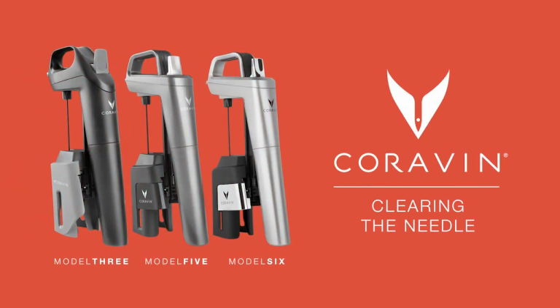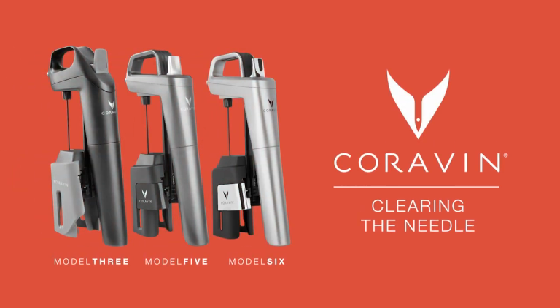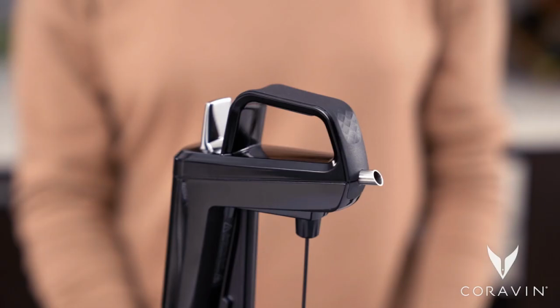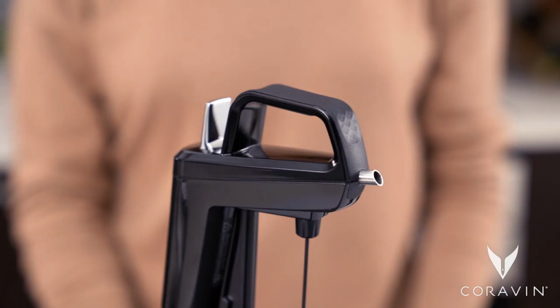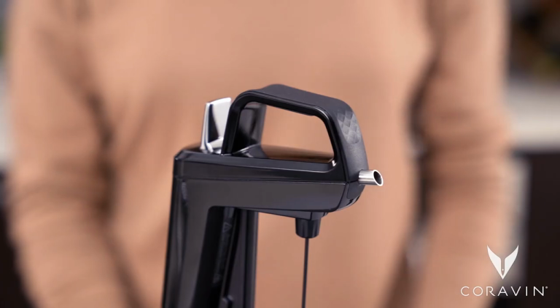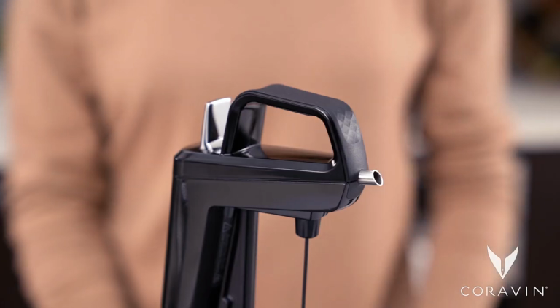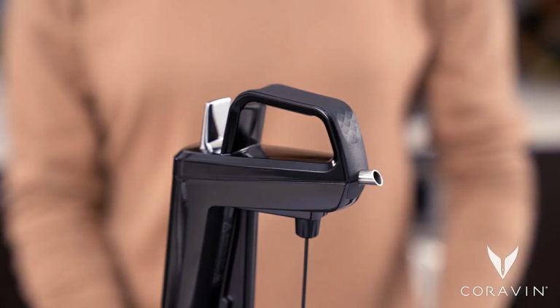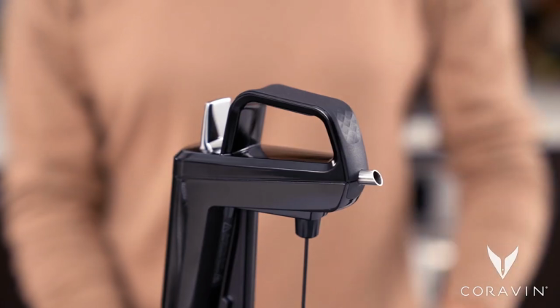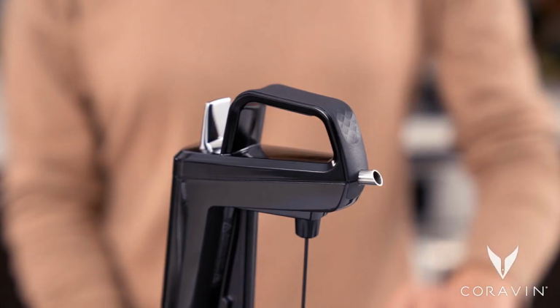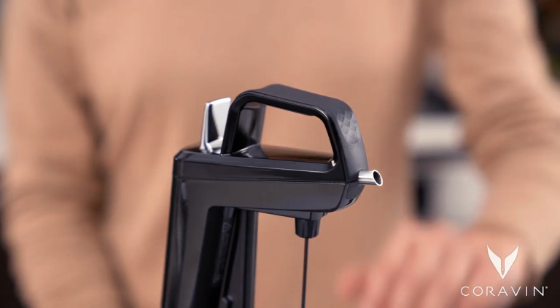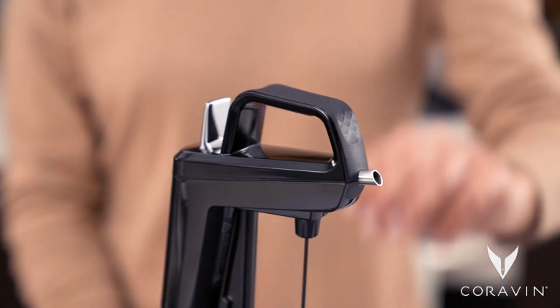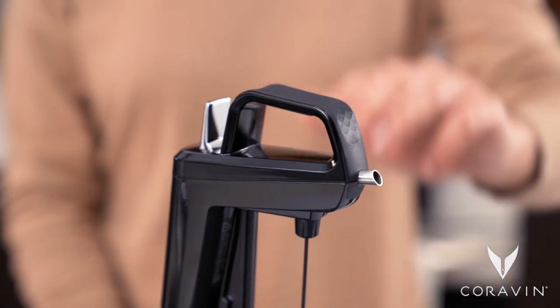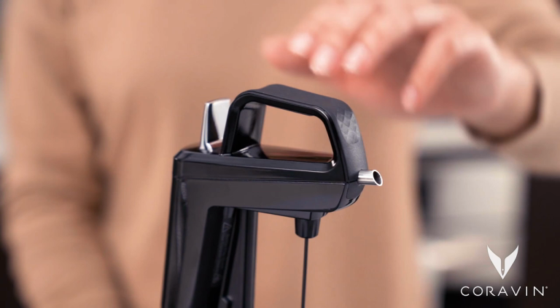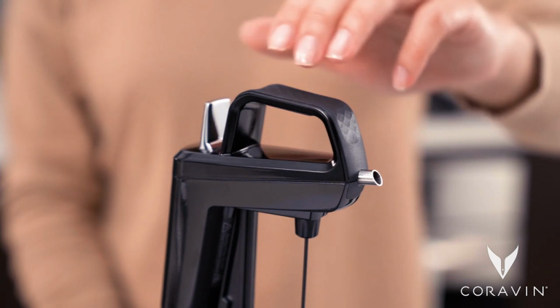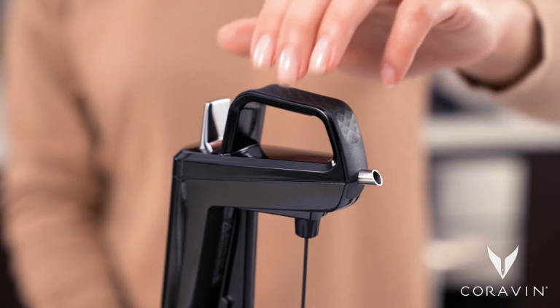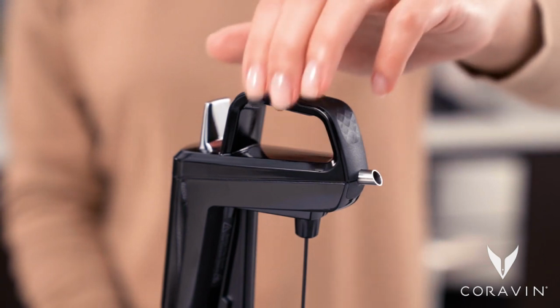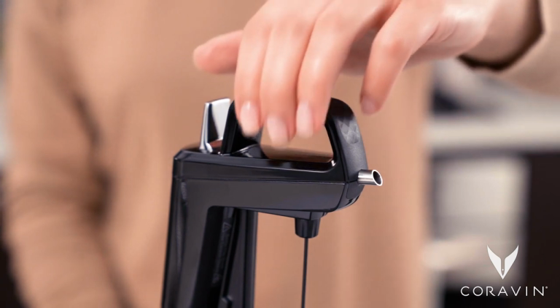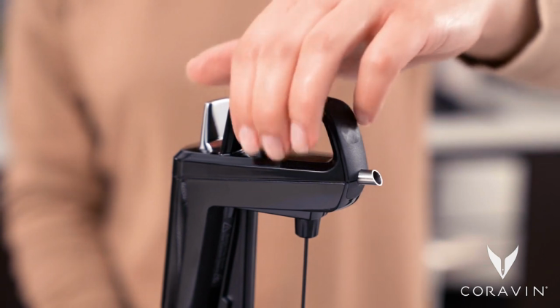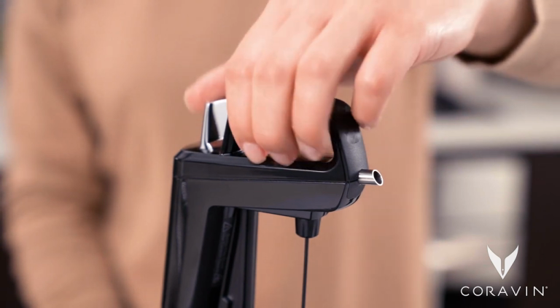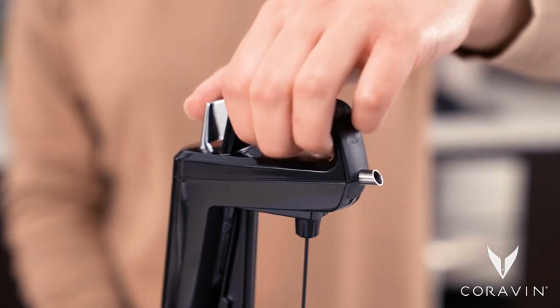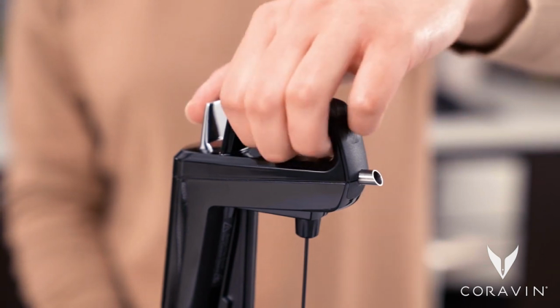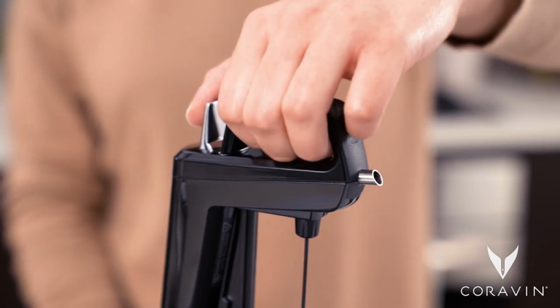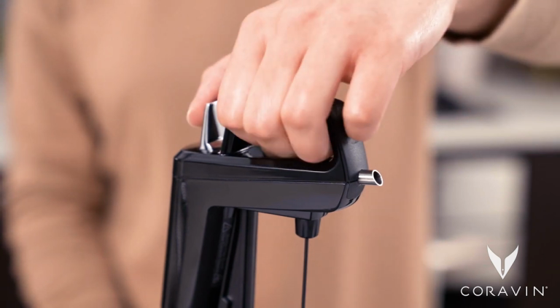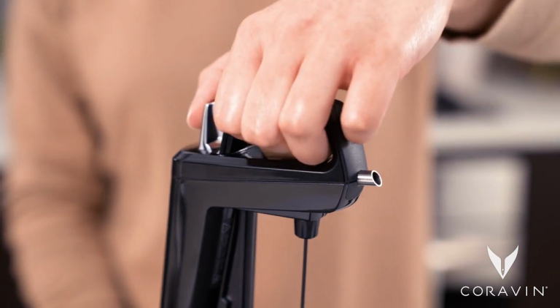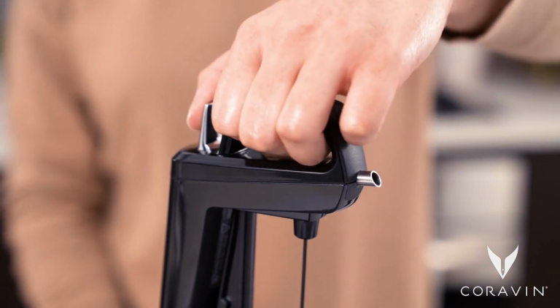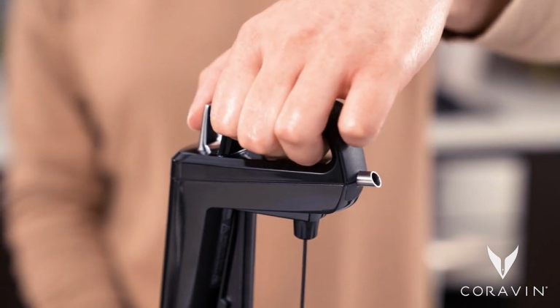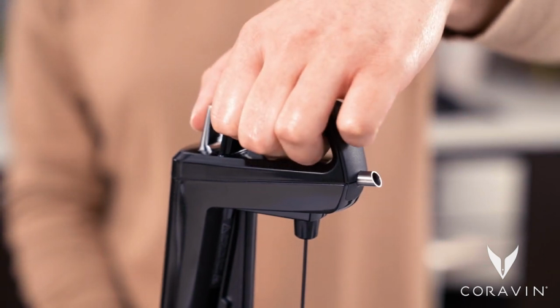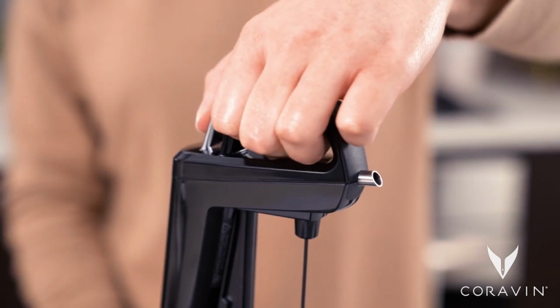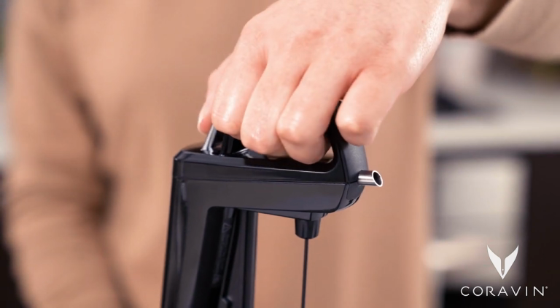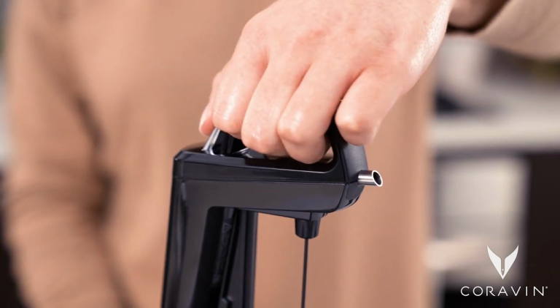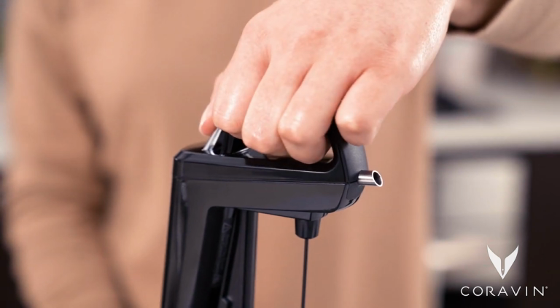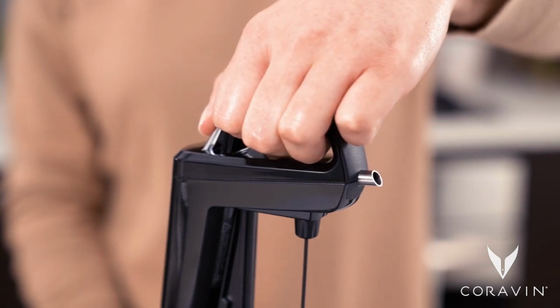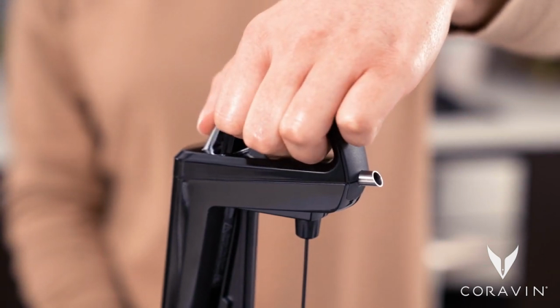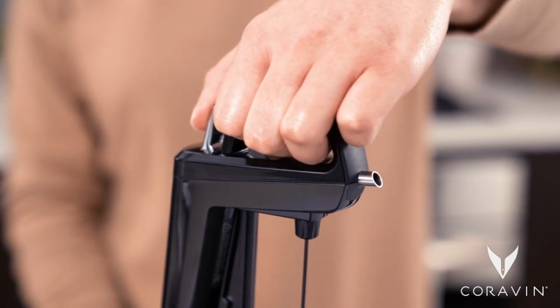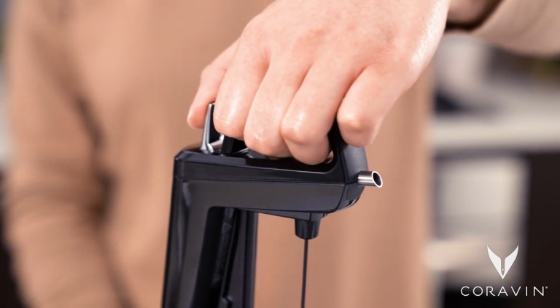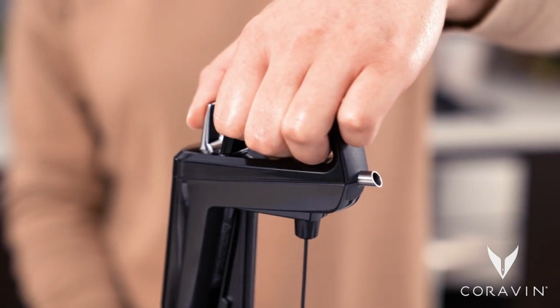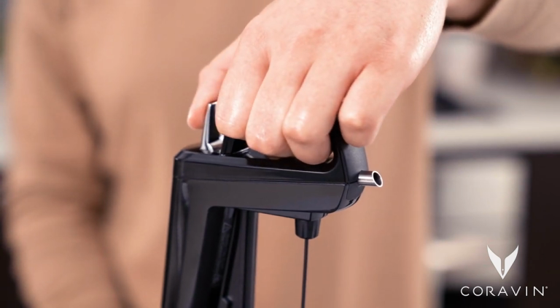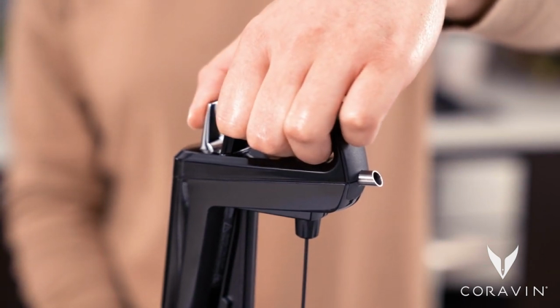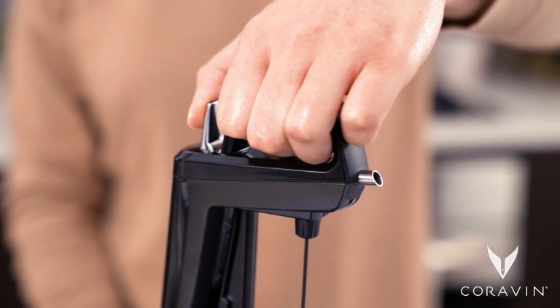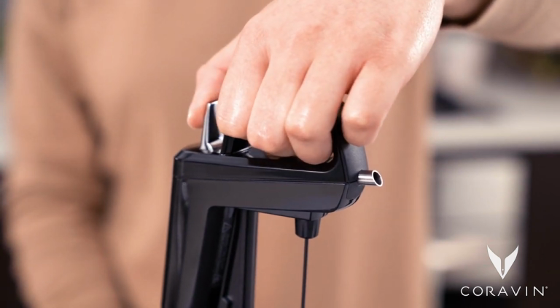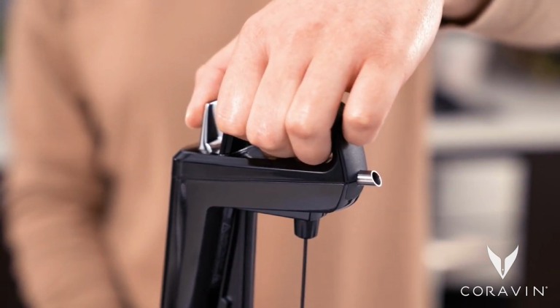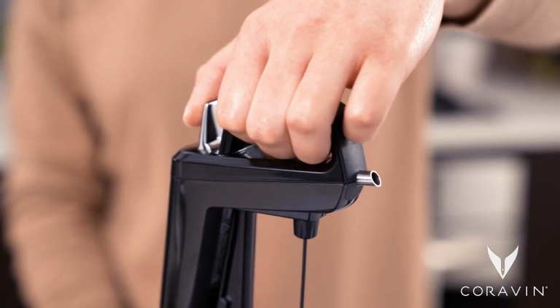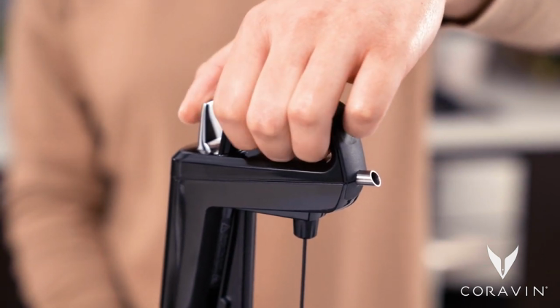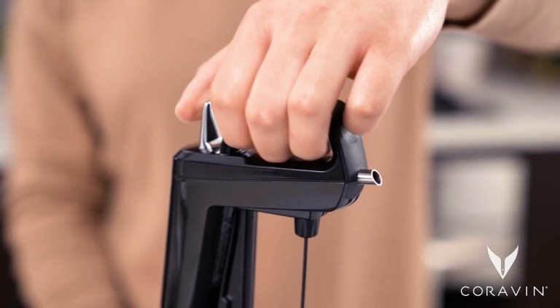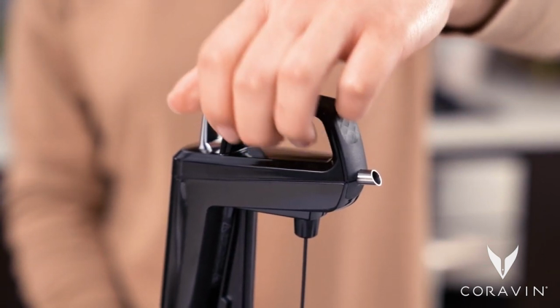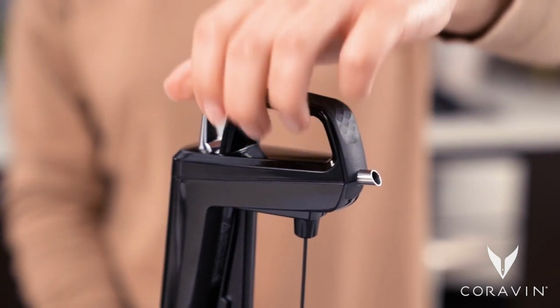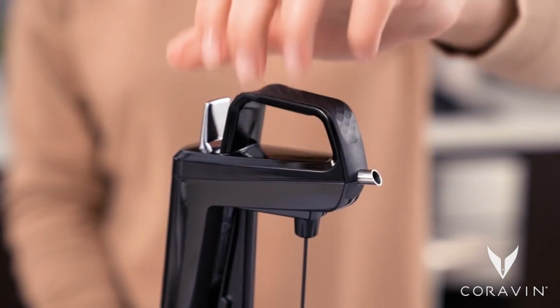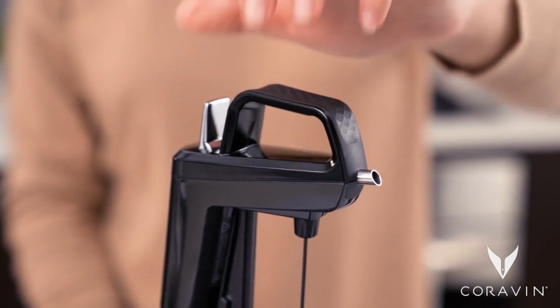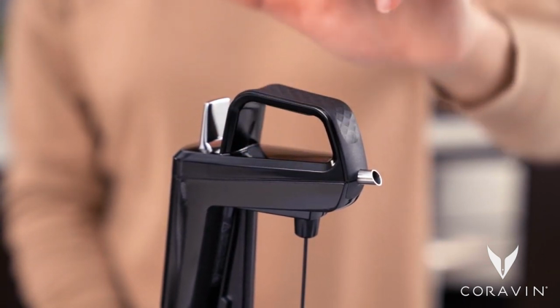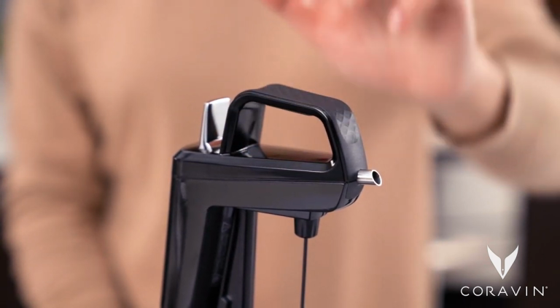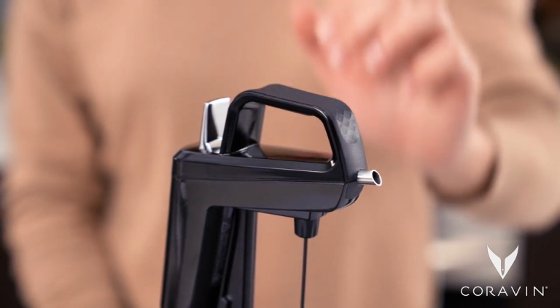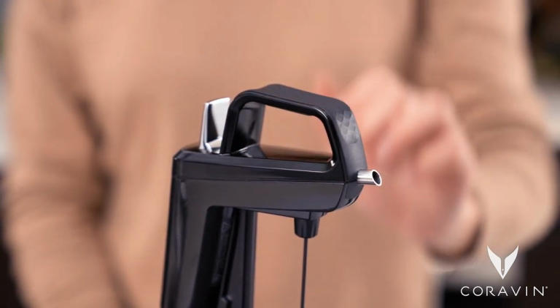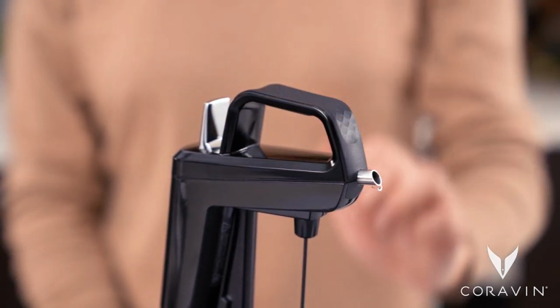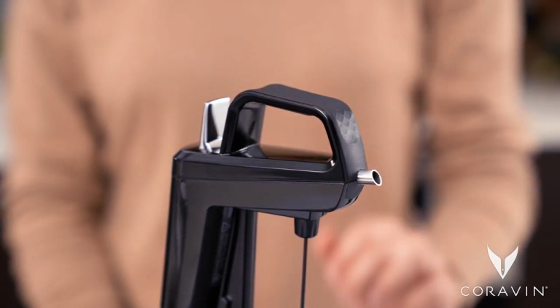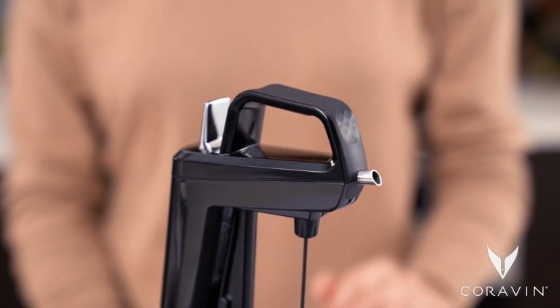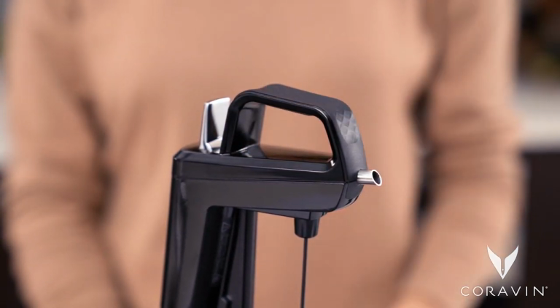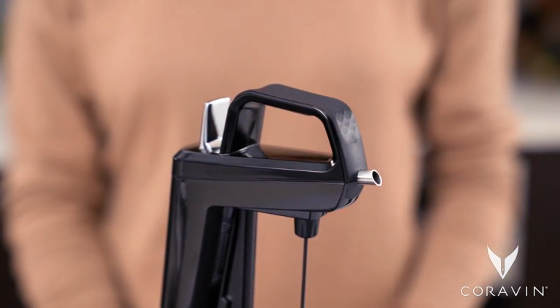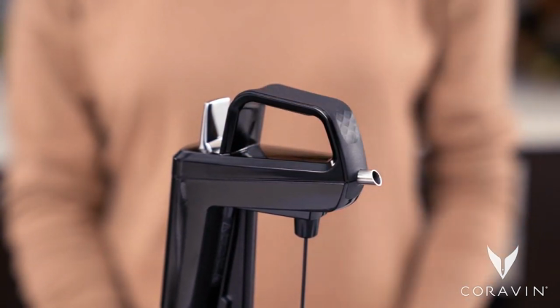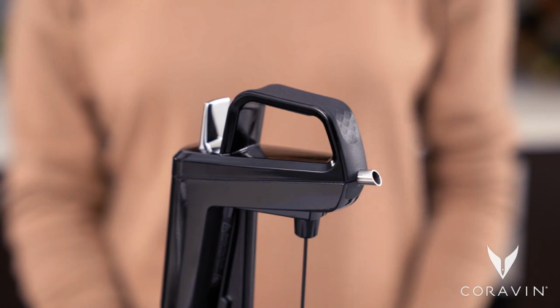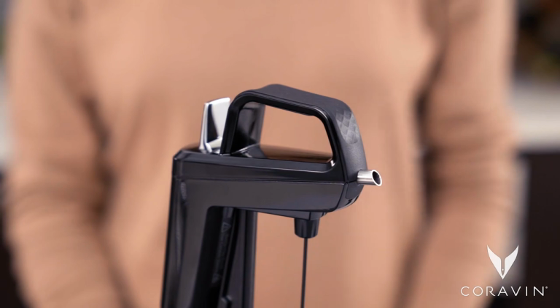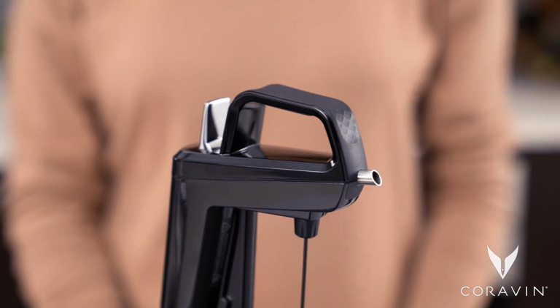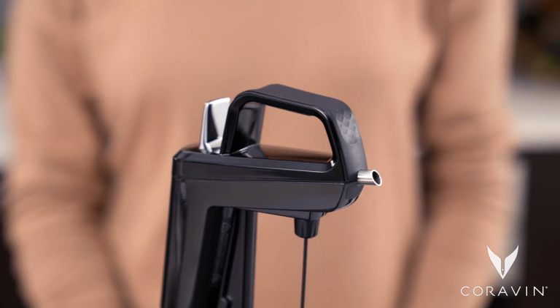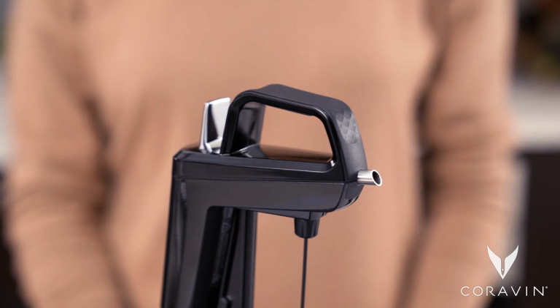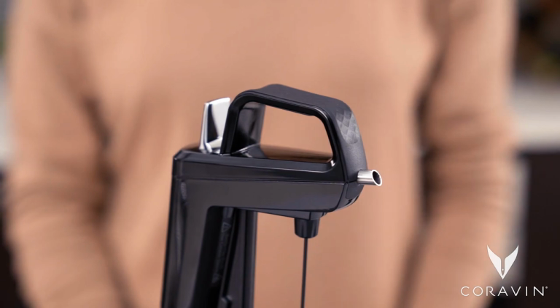Hold your Coravin Wine Preservation System and quickly press the trigger. If you don't hear a hiss, your needle may be clogged.